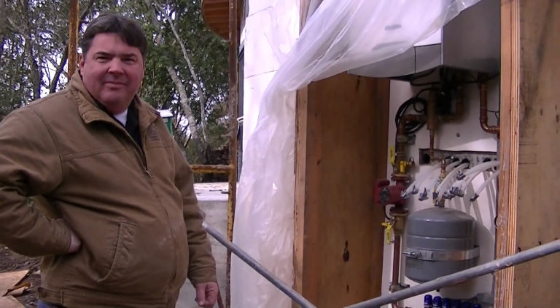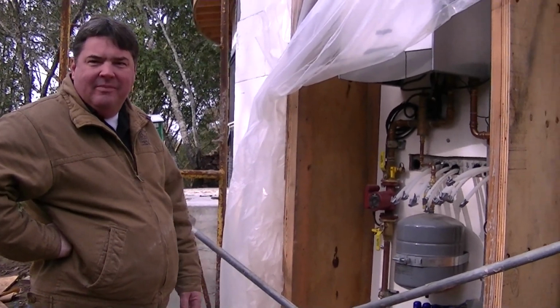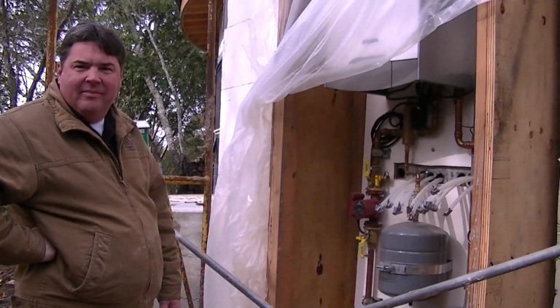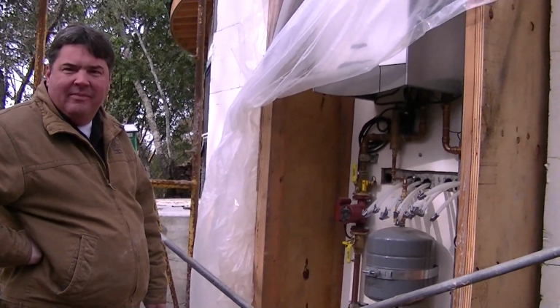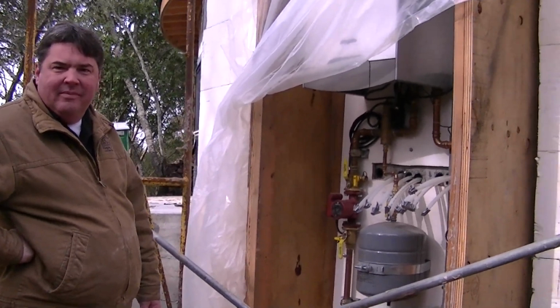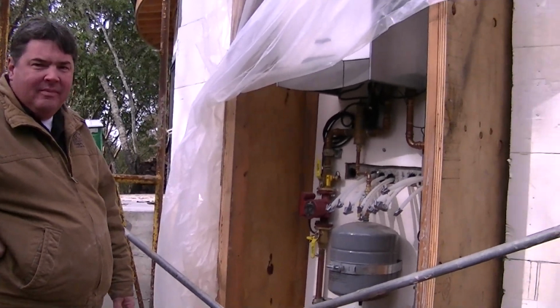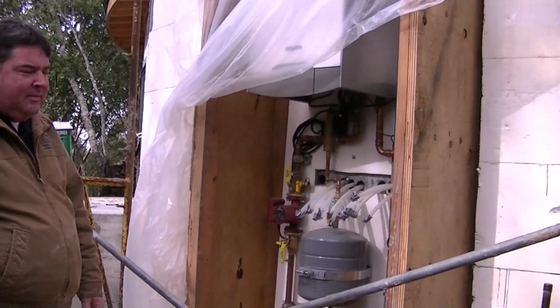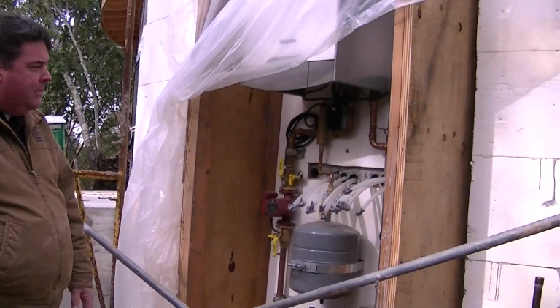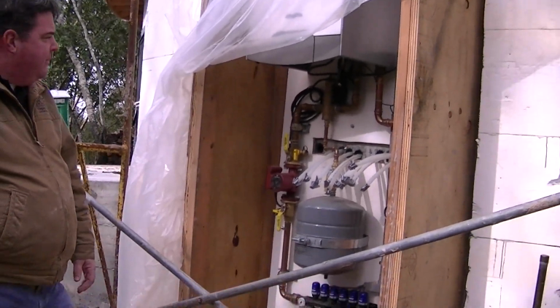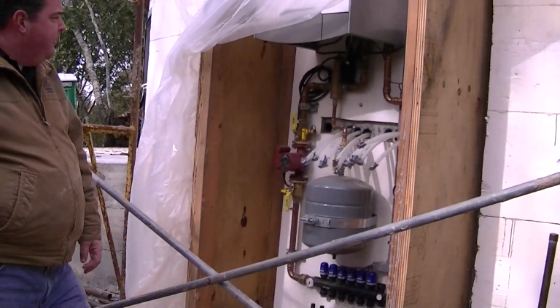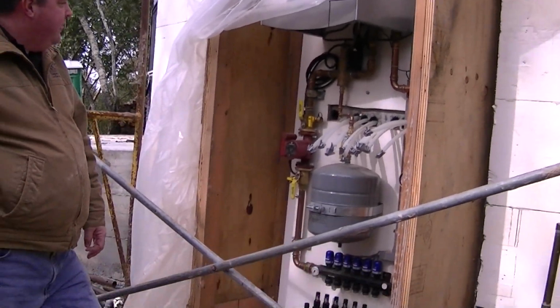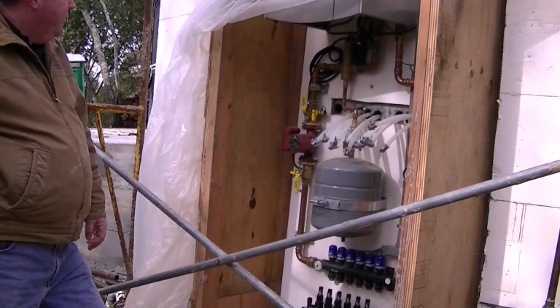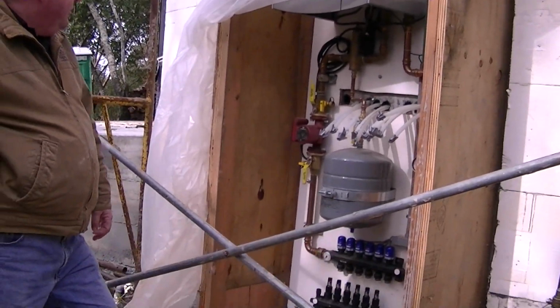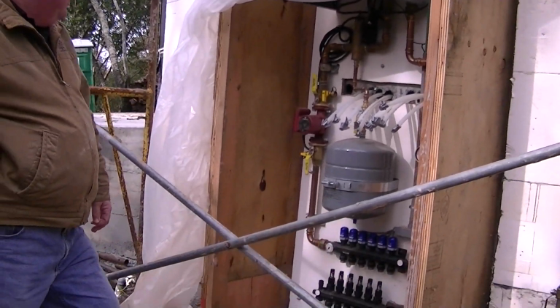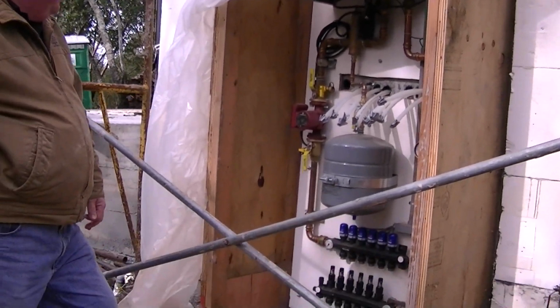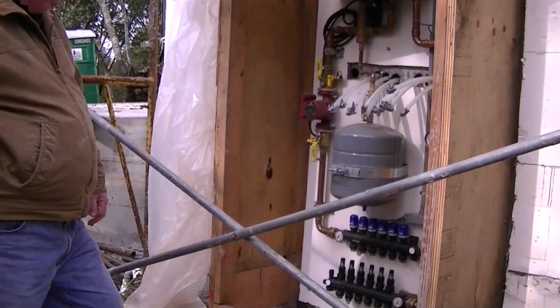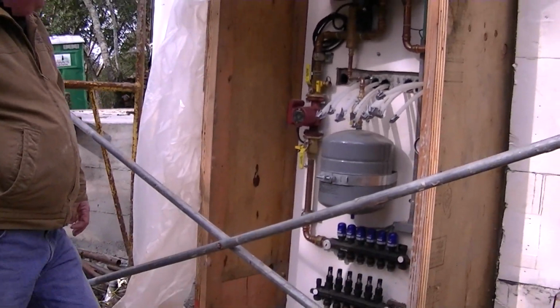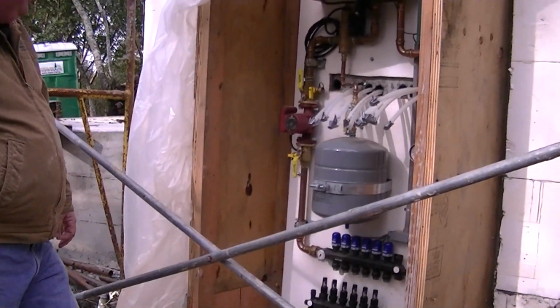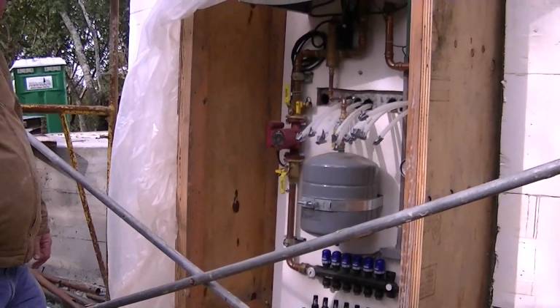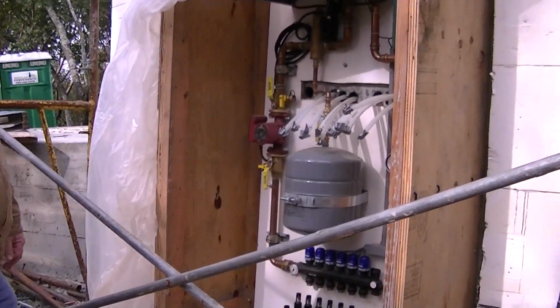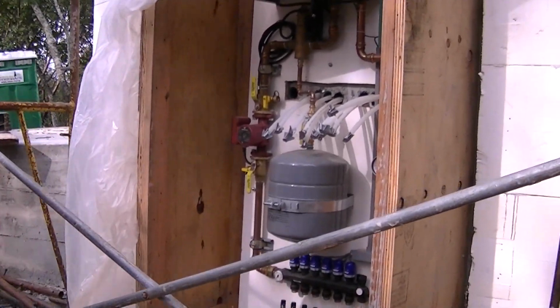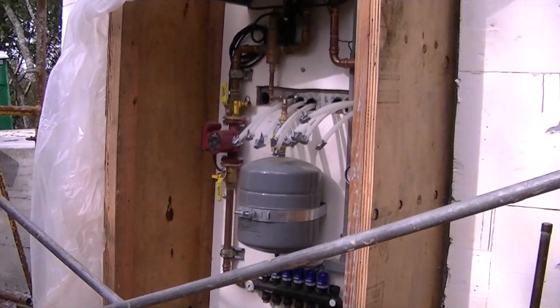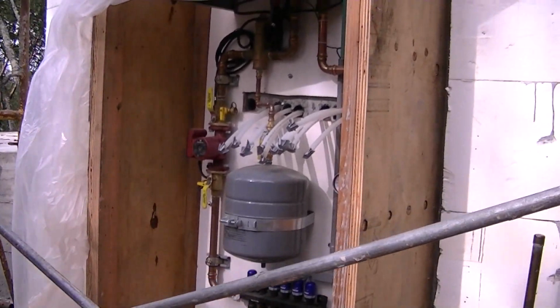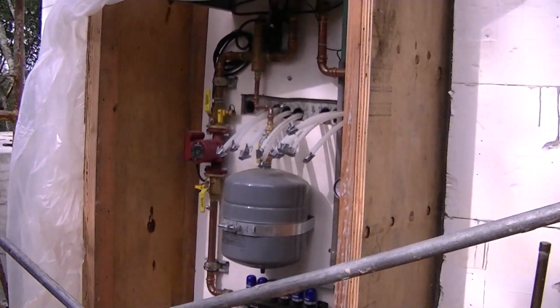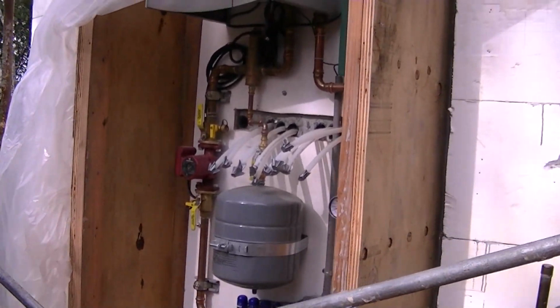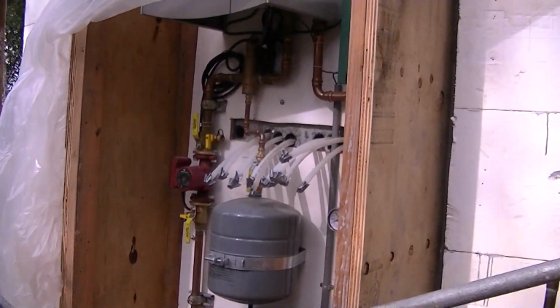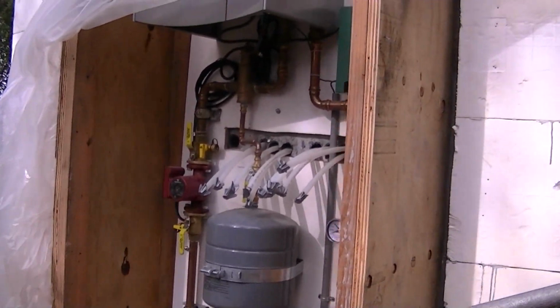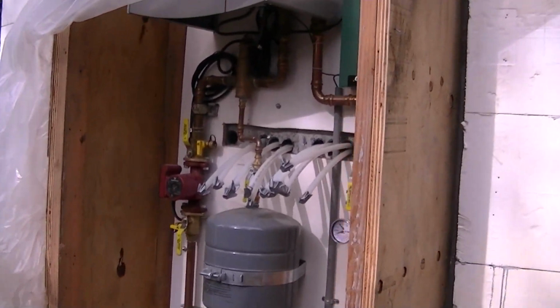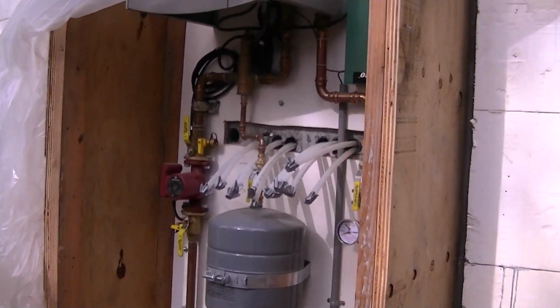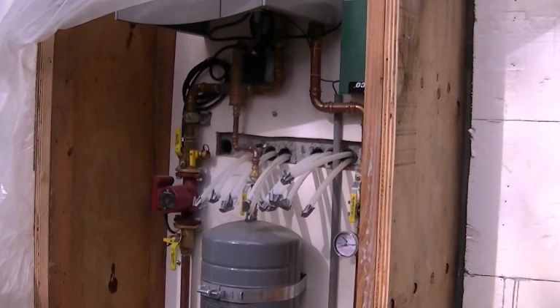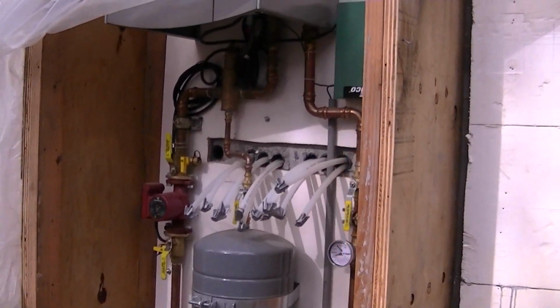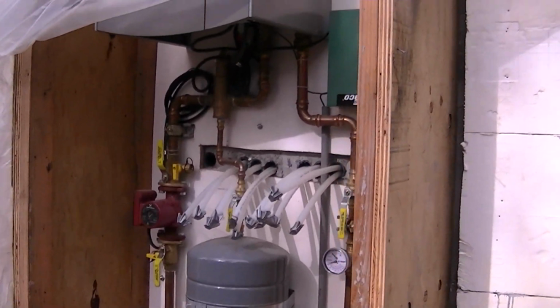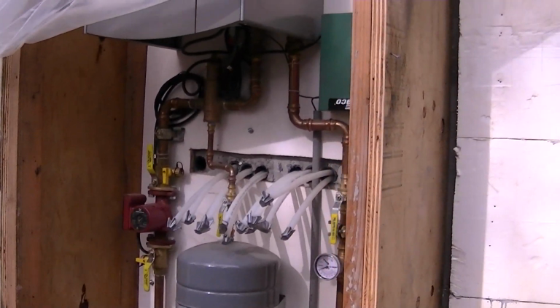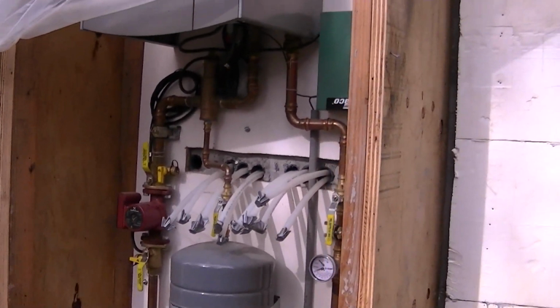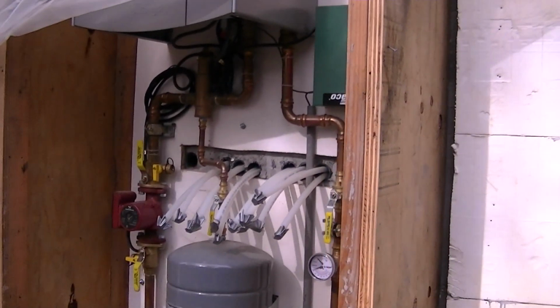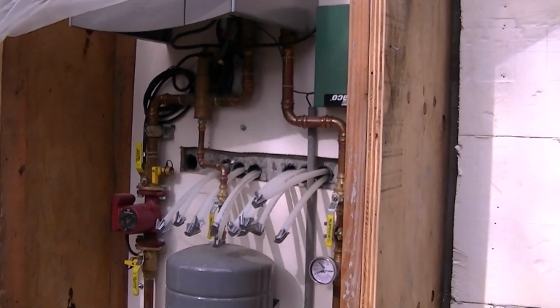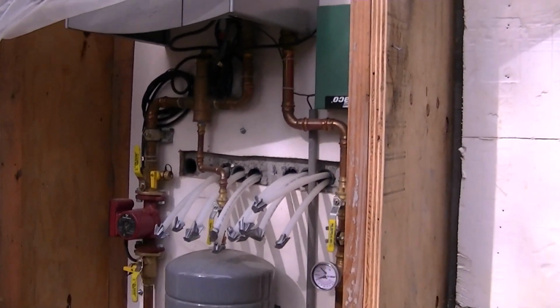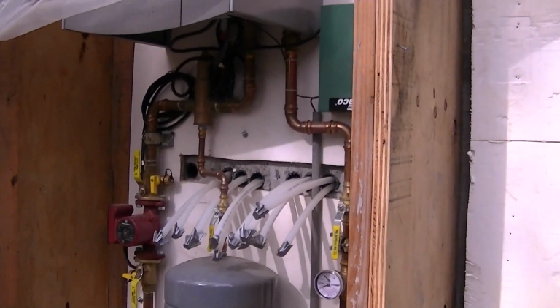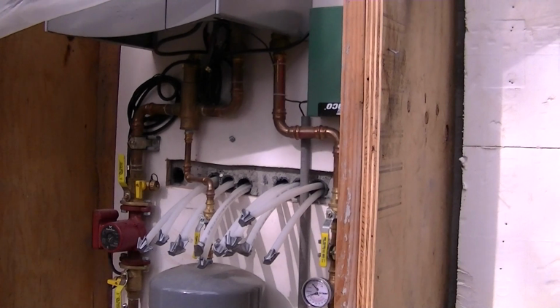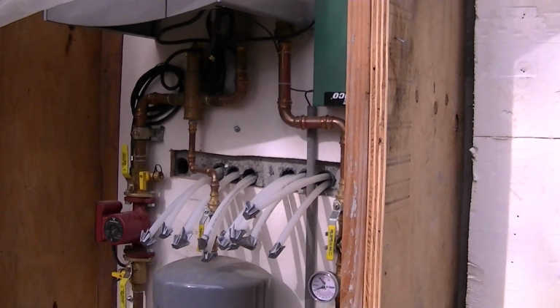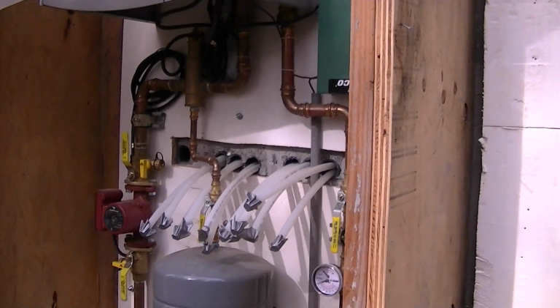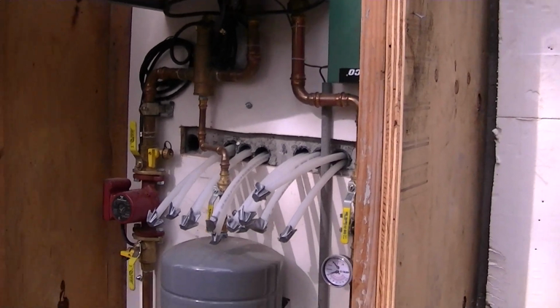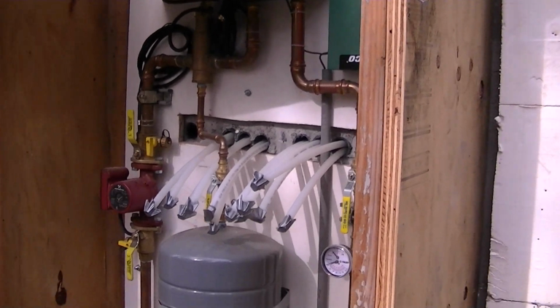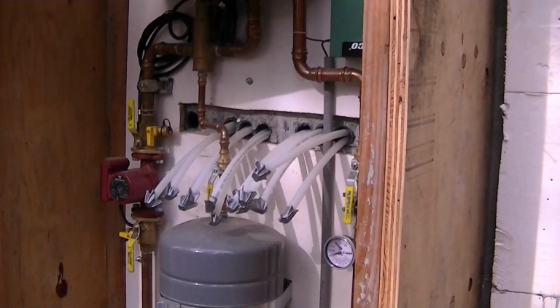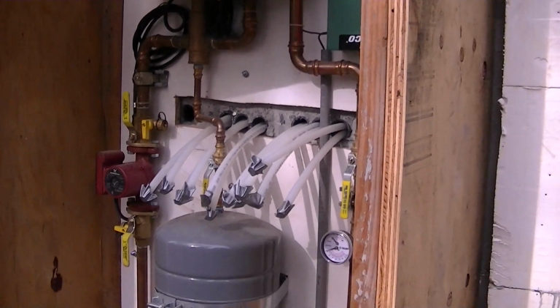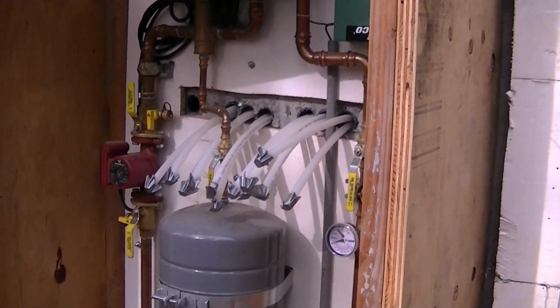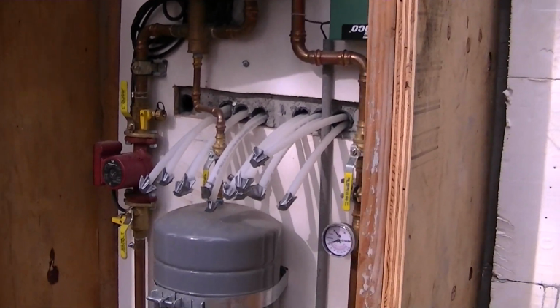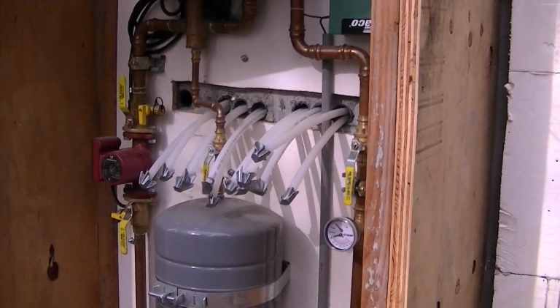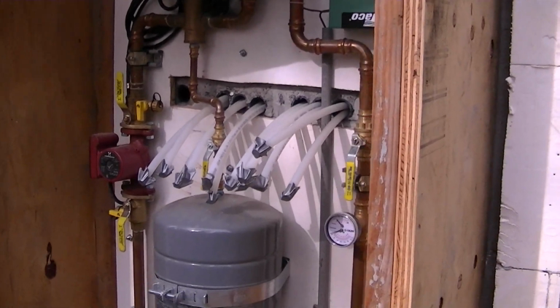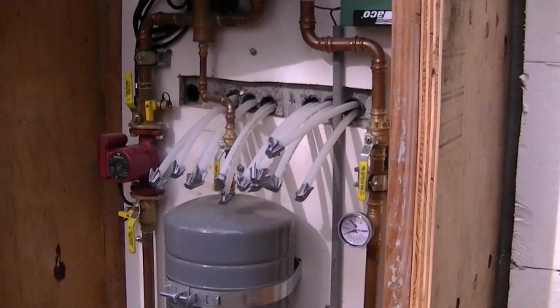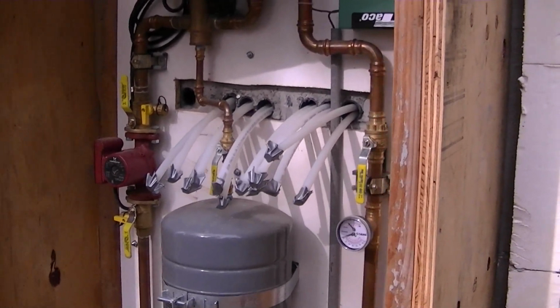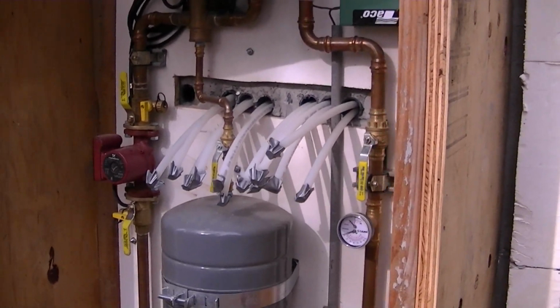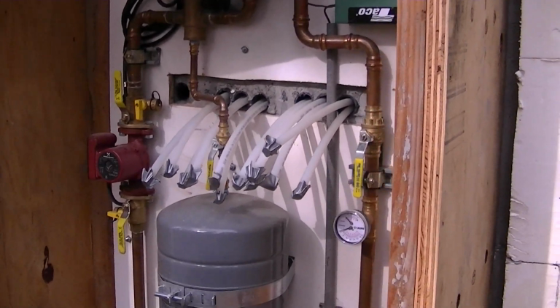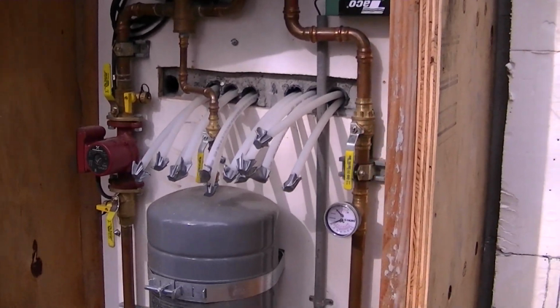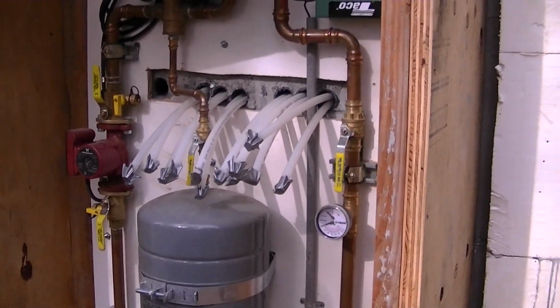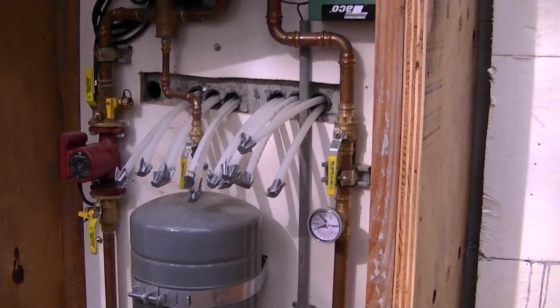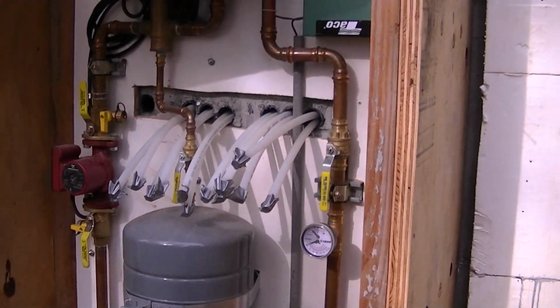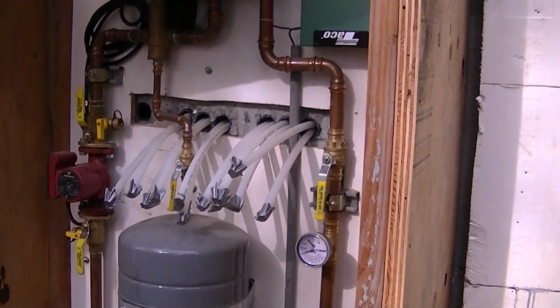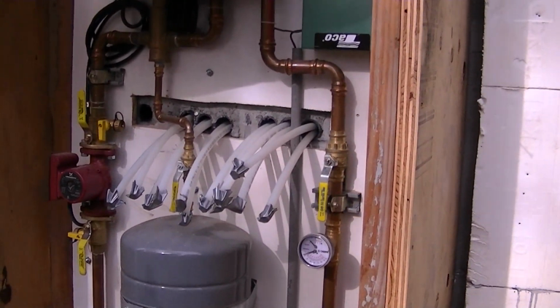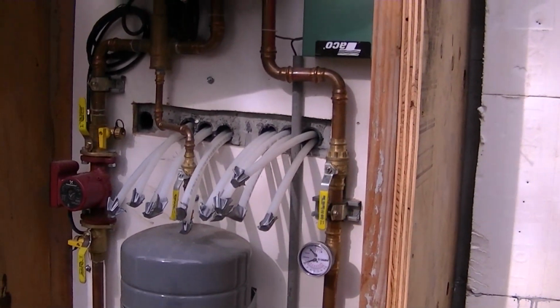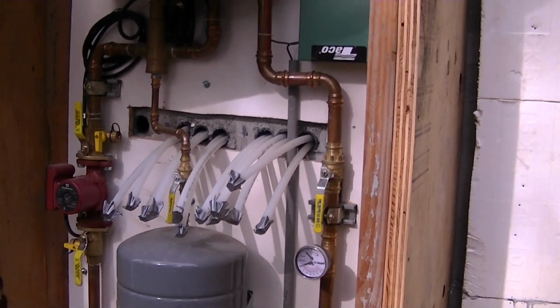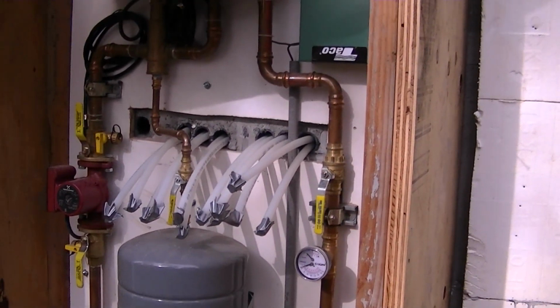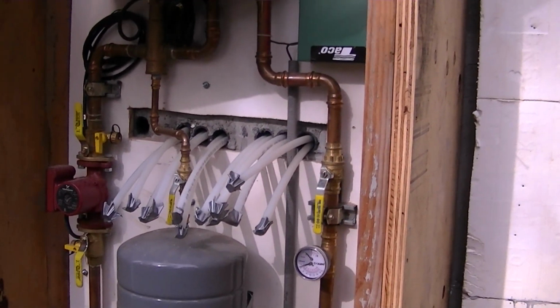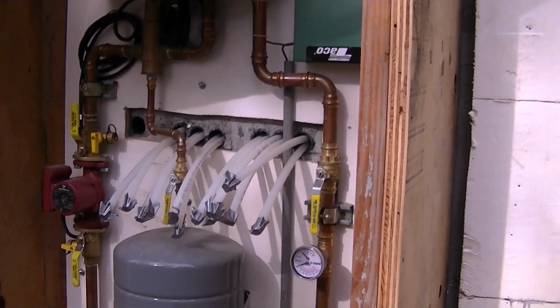So these radiant tubes, these pipes right here — are they running down into the slab of the home? Yes, they go right into the floor slab.